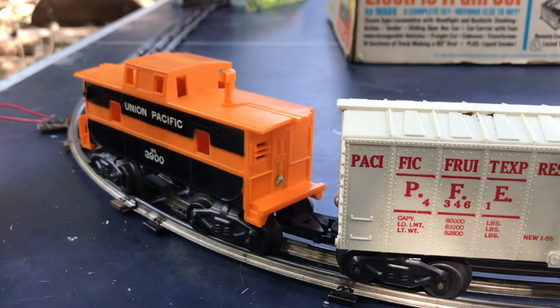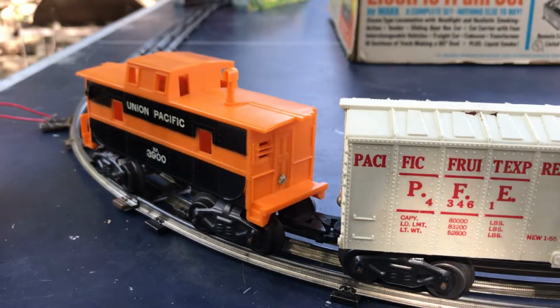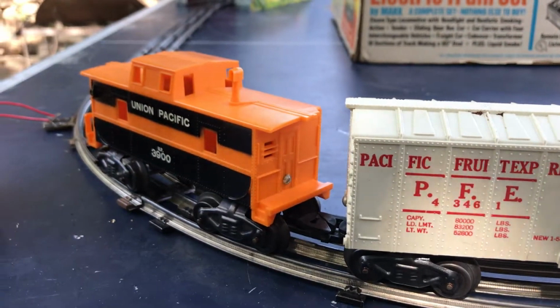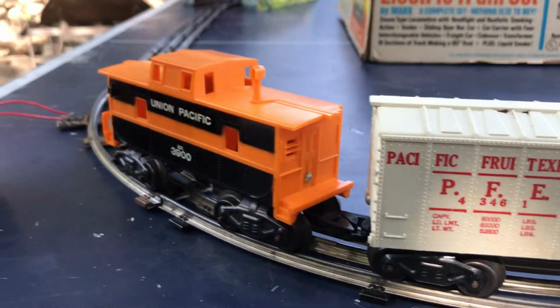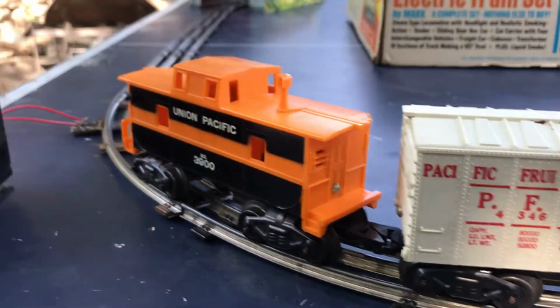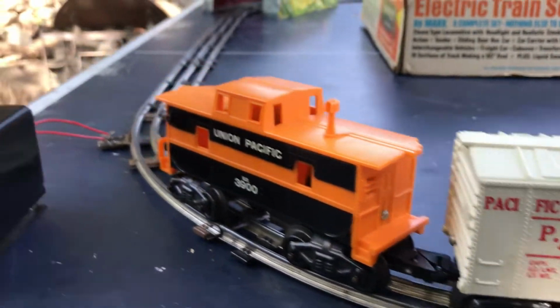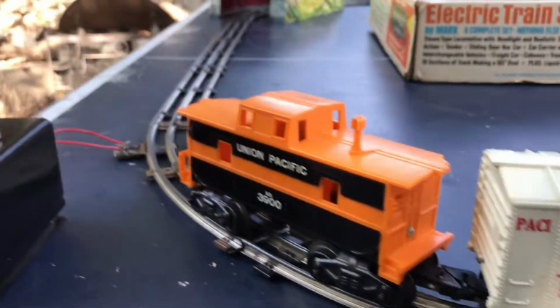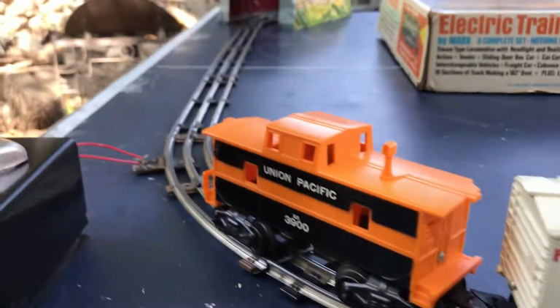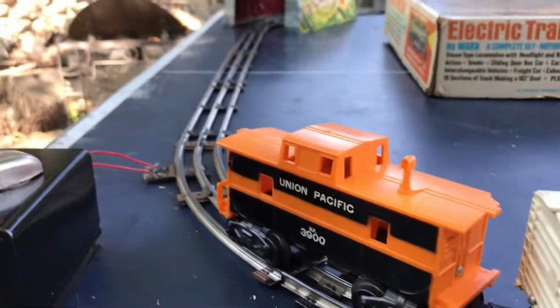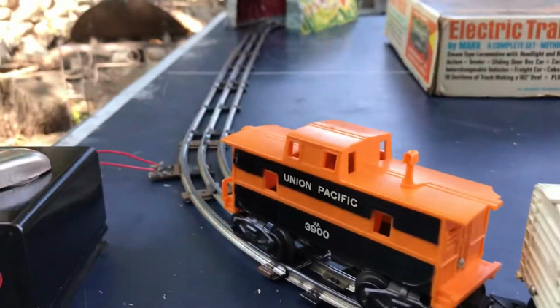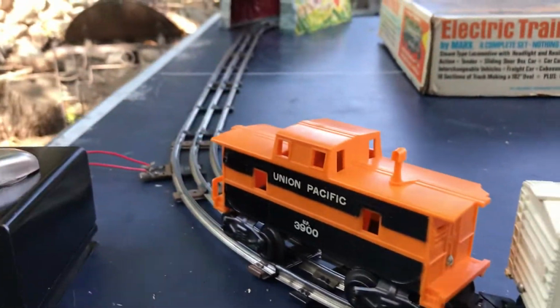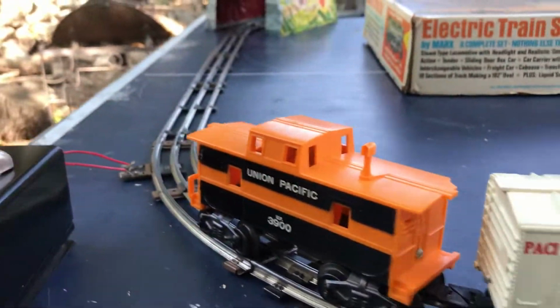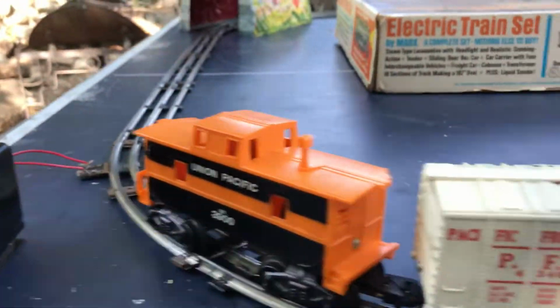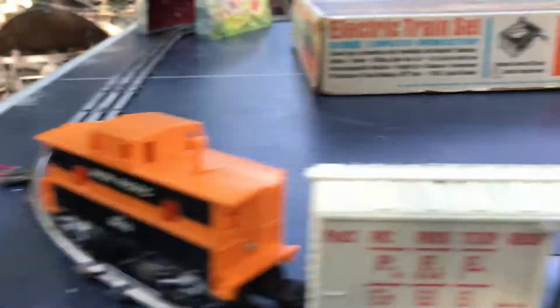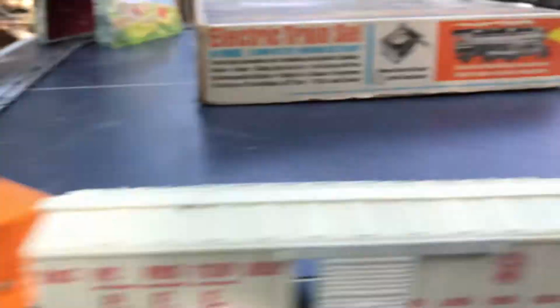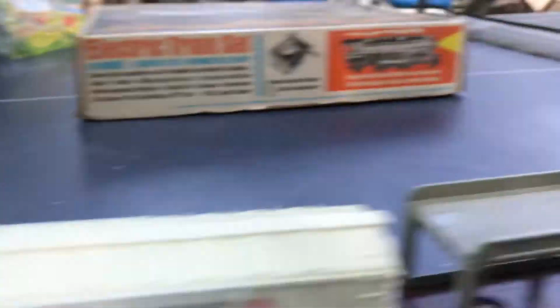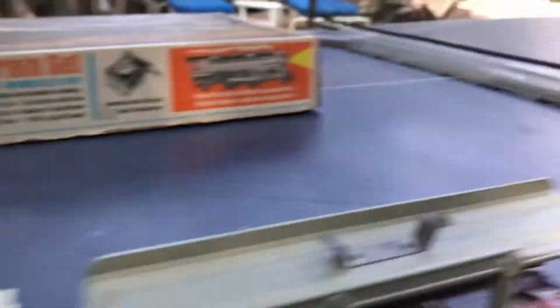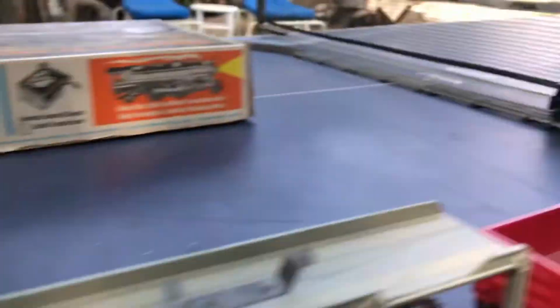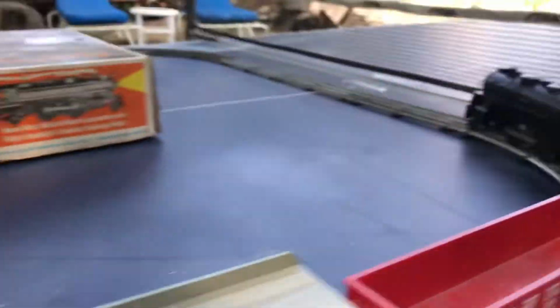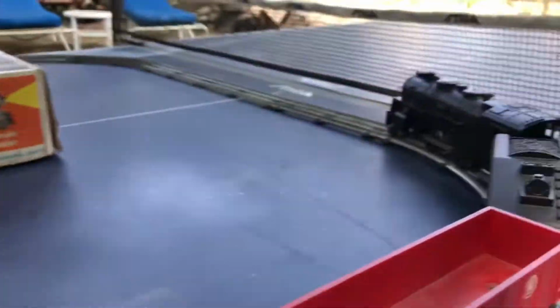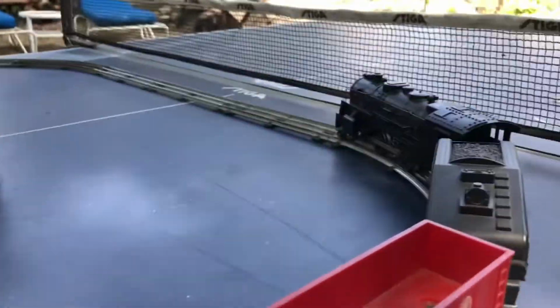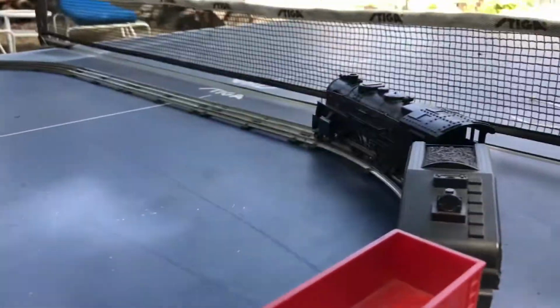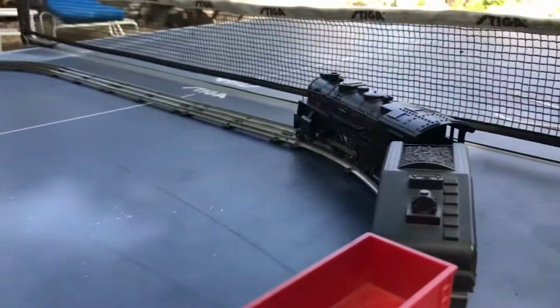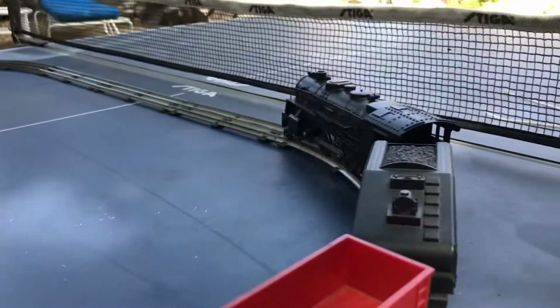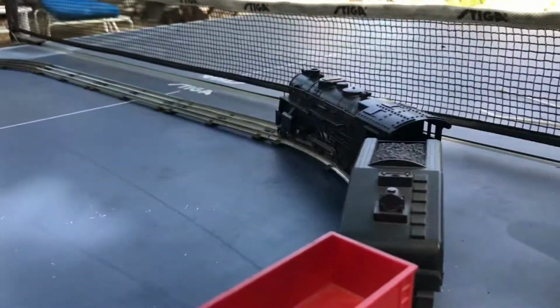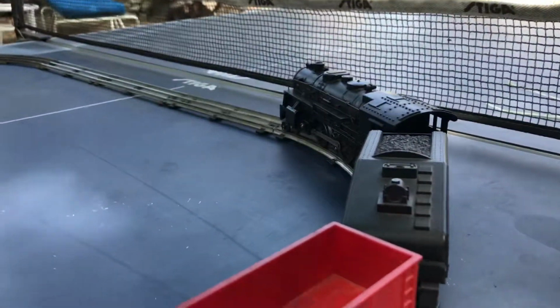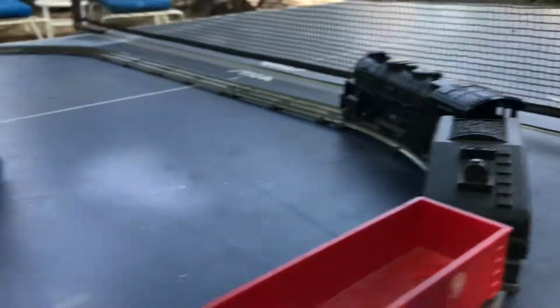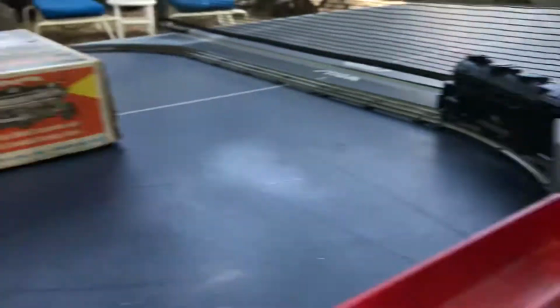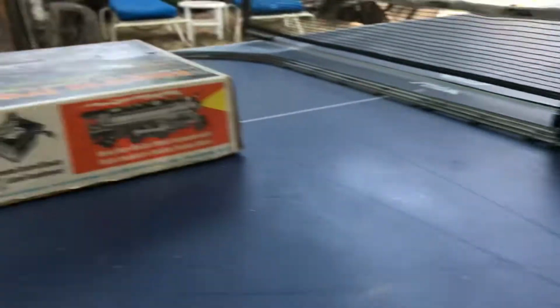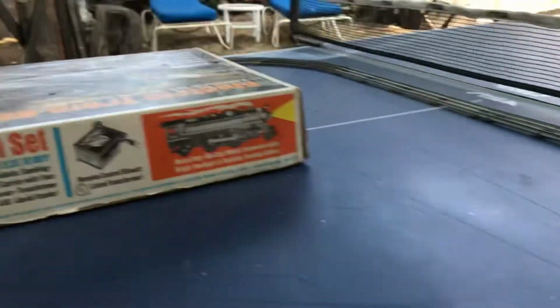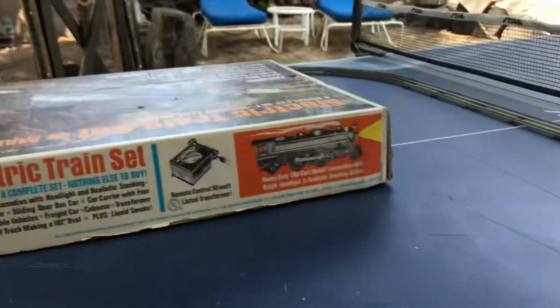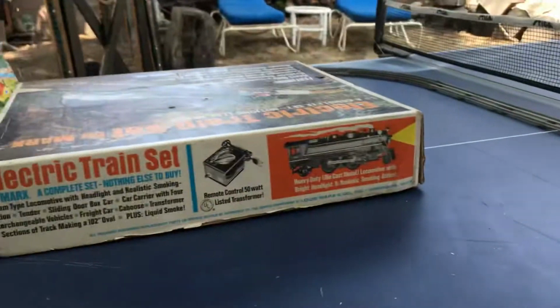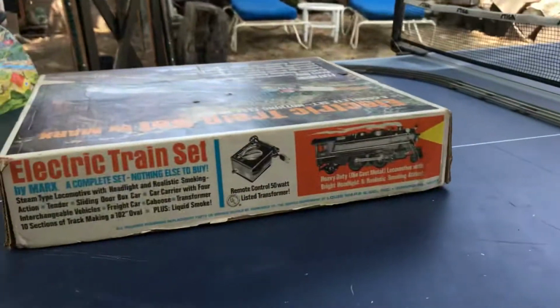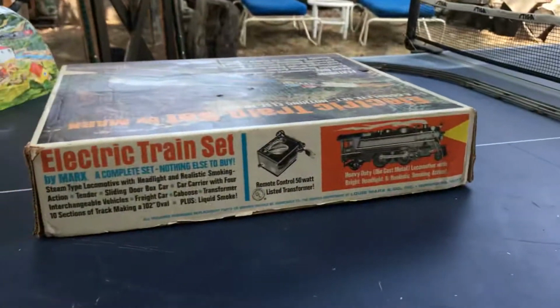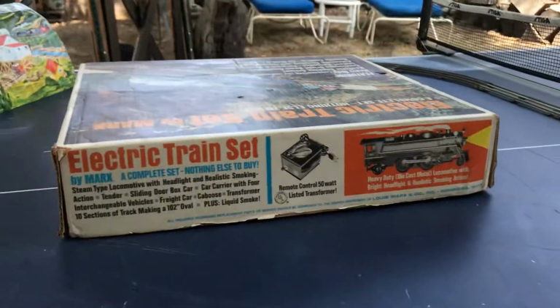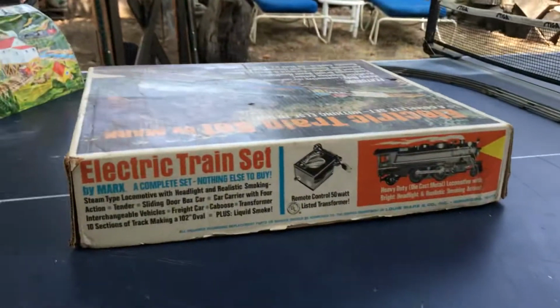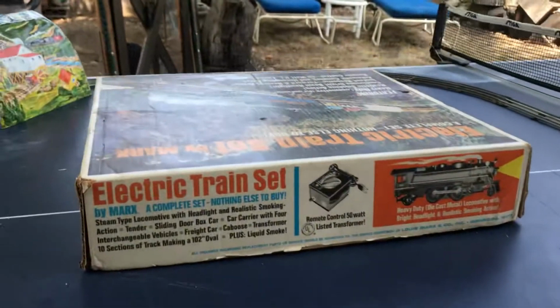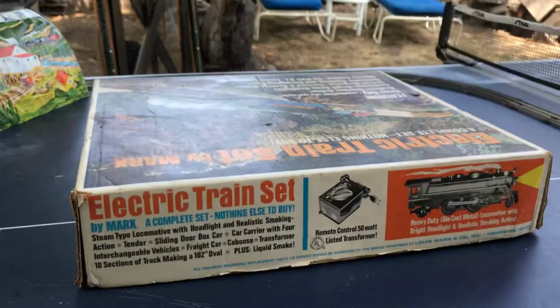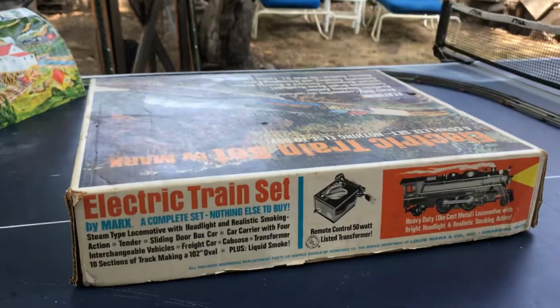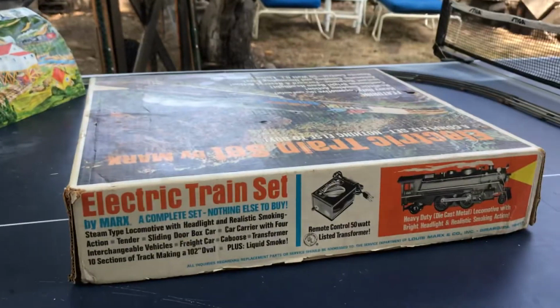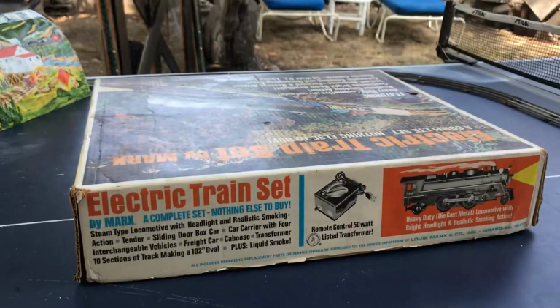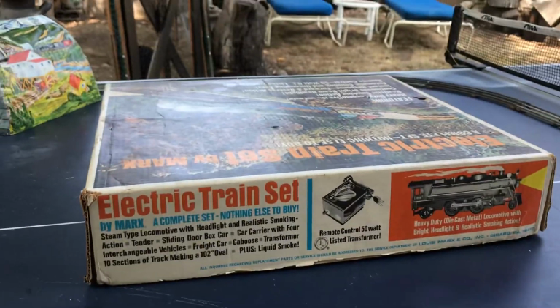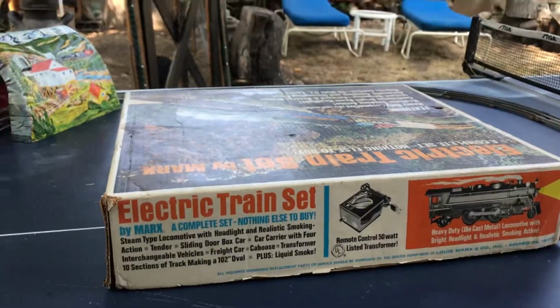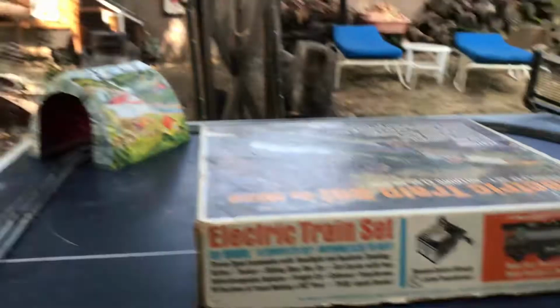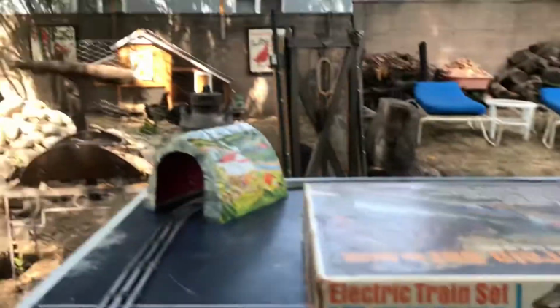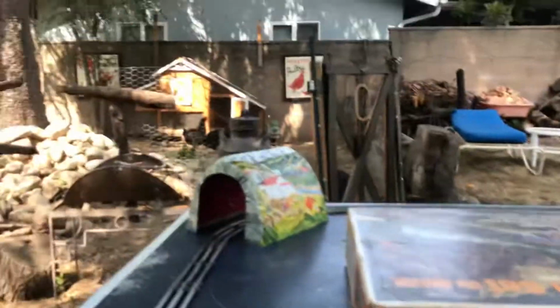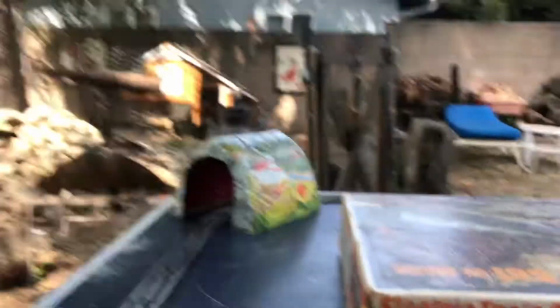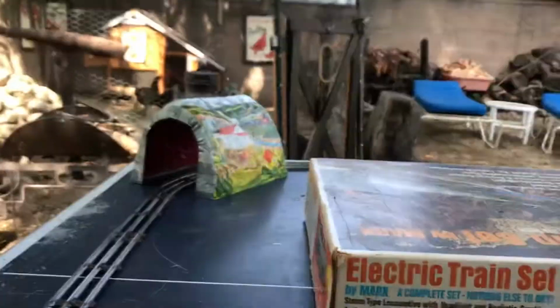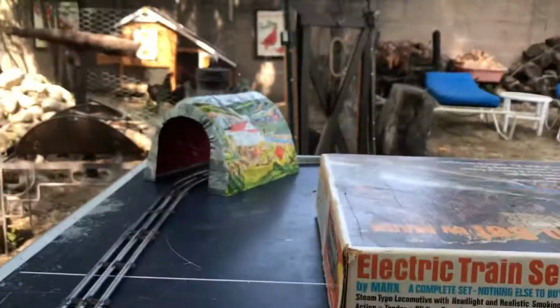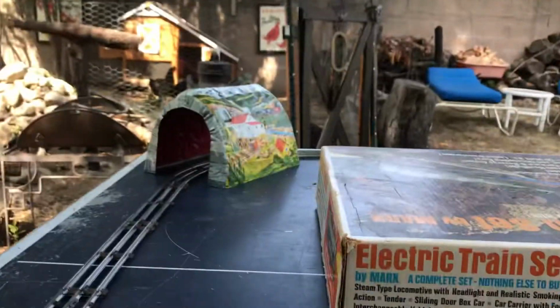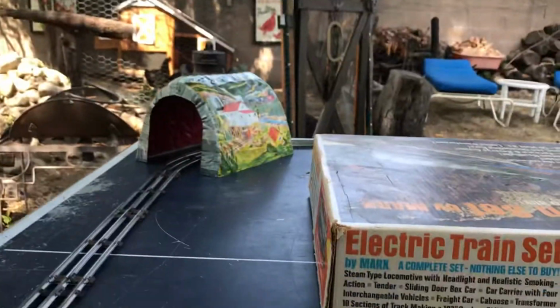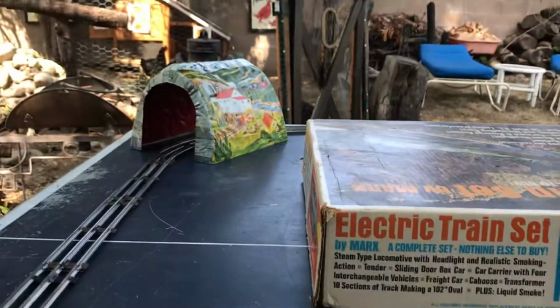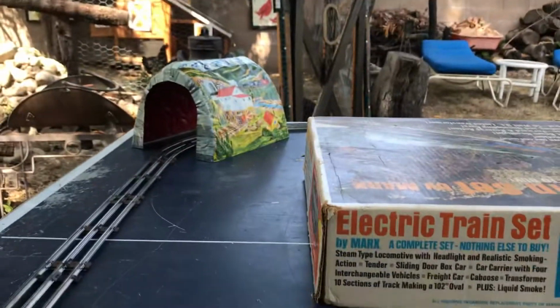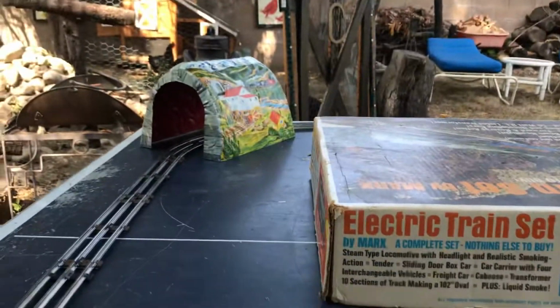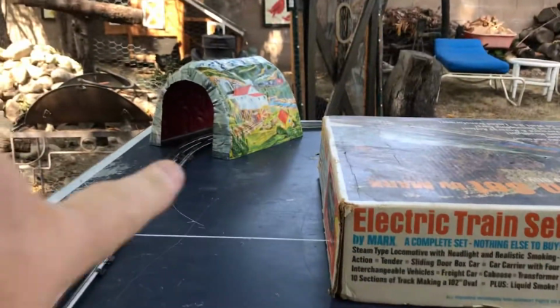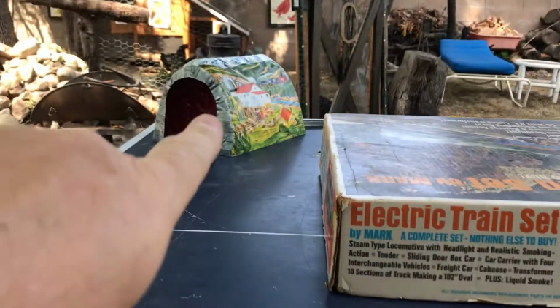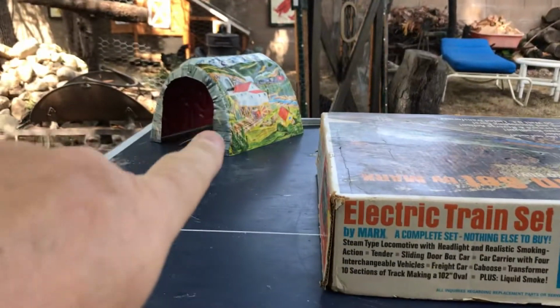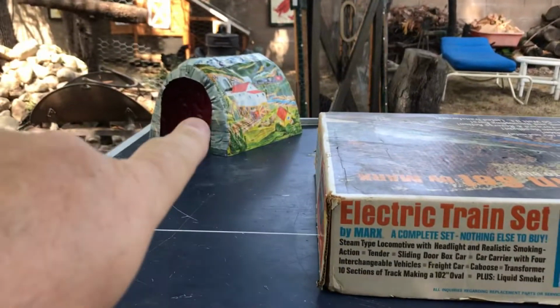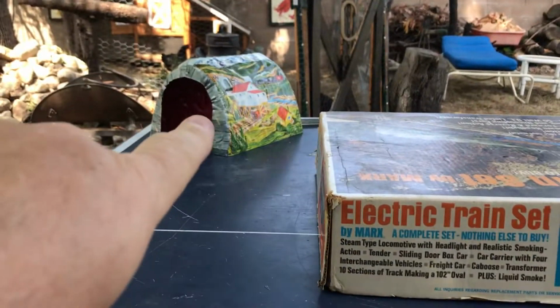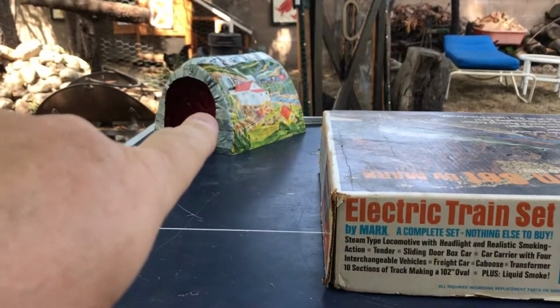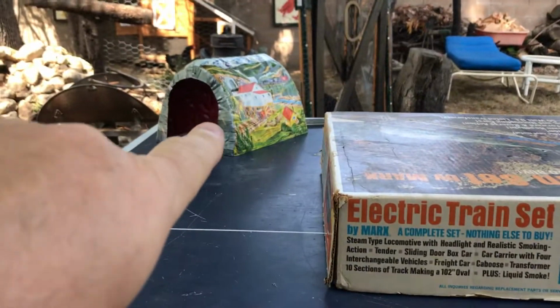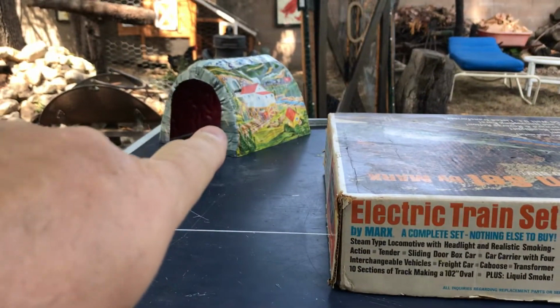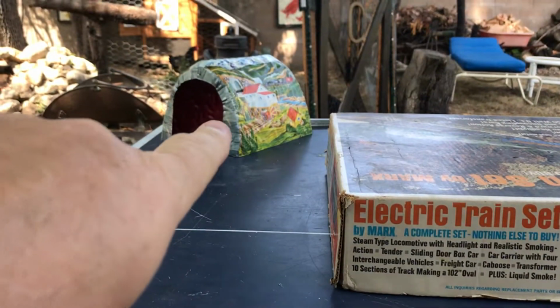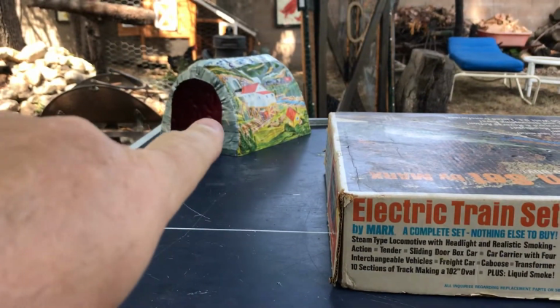We wanted to shoot a little video of this Mark's train. Cool little Mark's train. It's got its original box and we have the accessory tunnel.